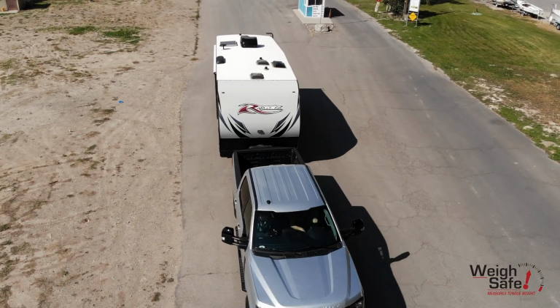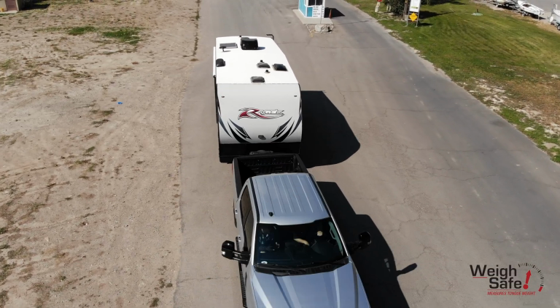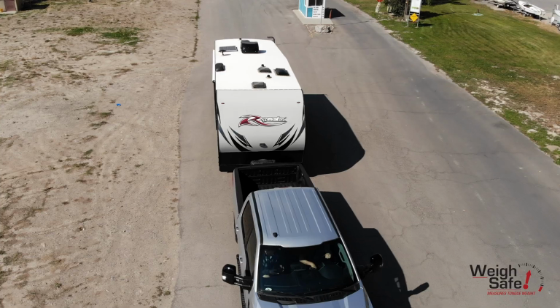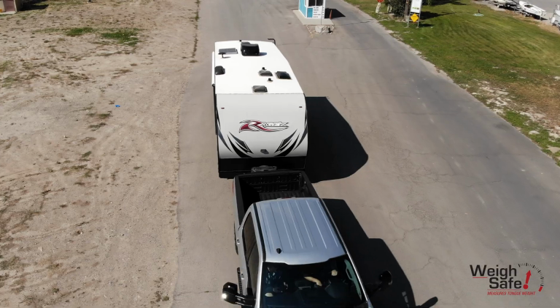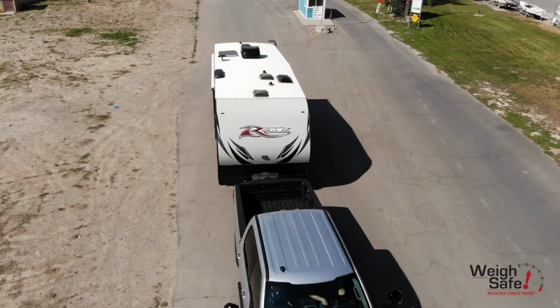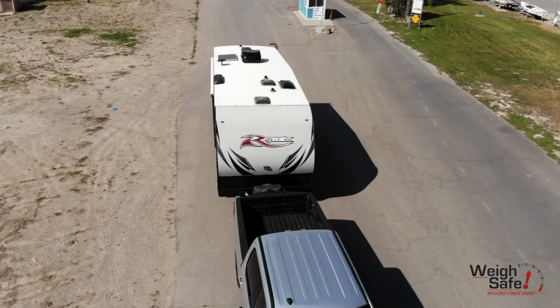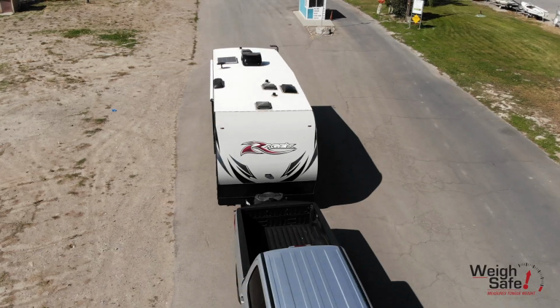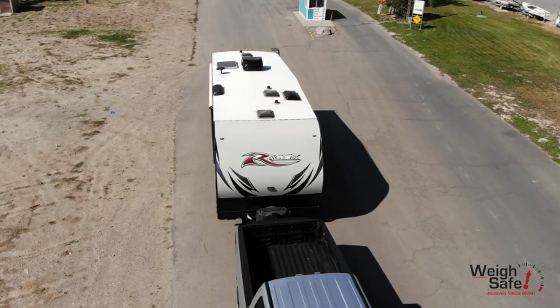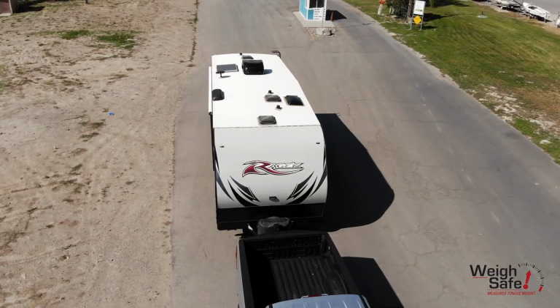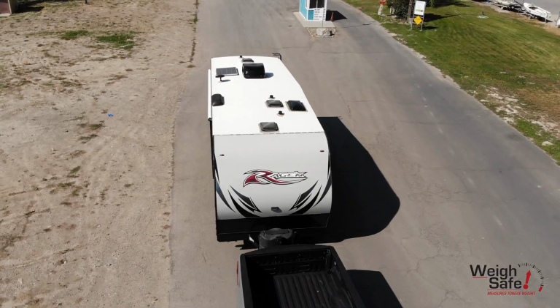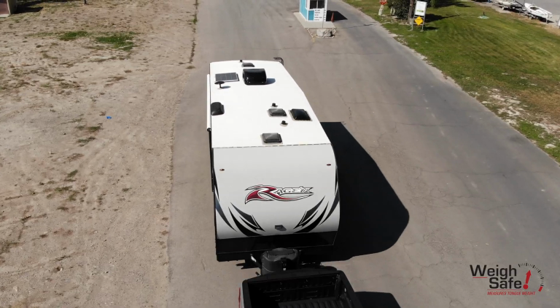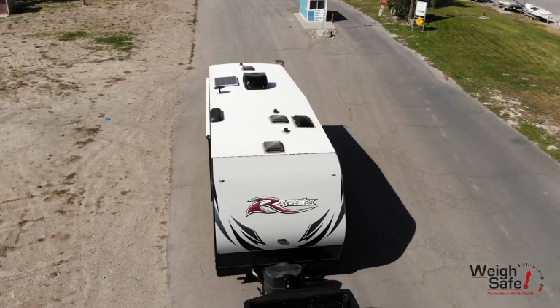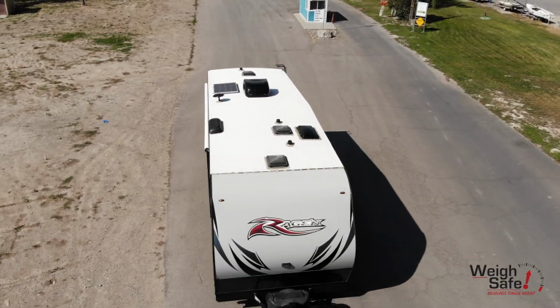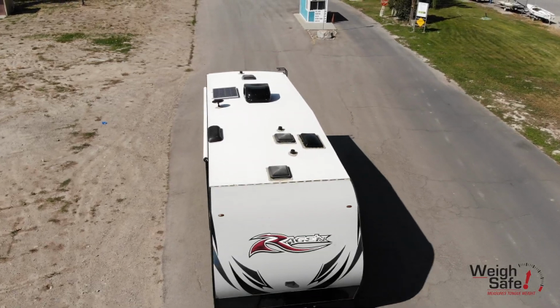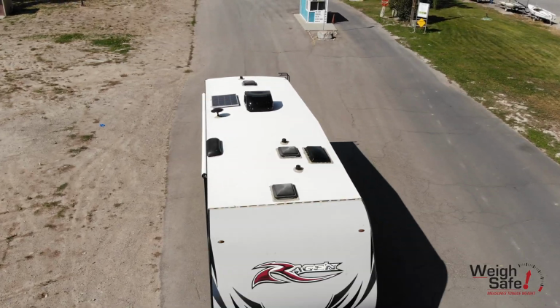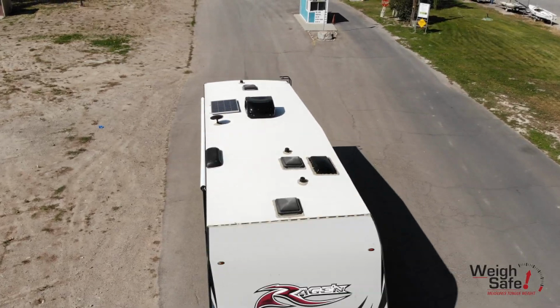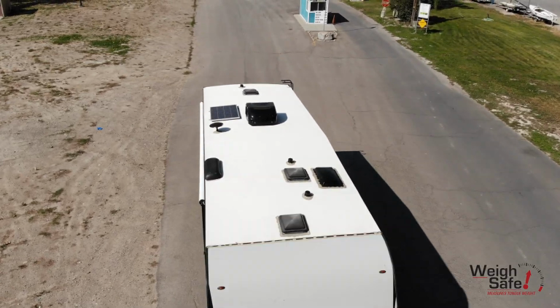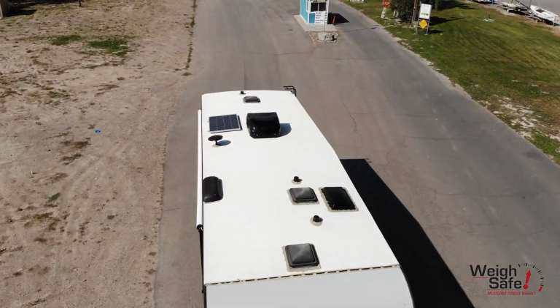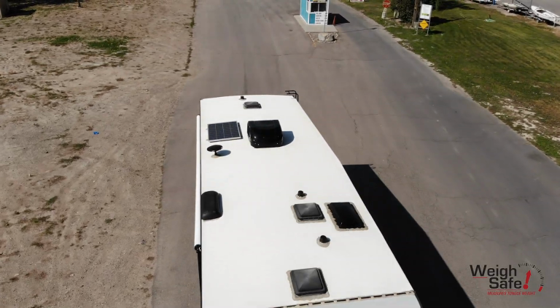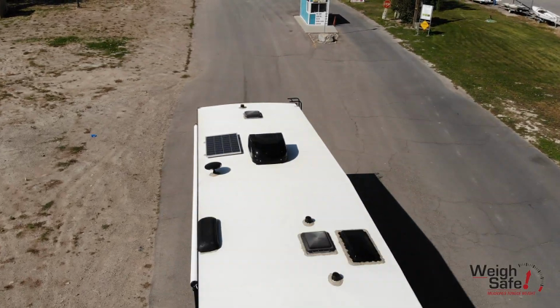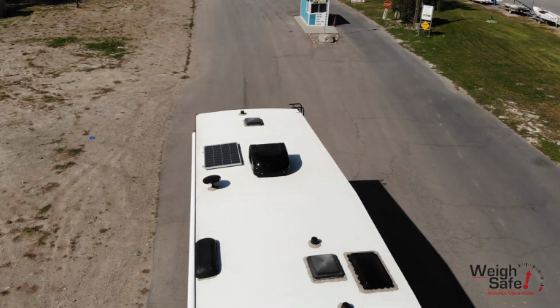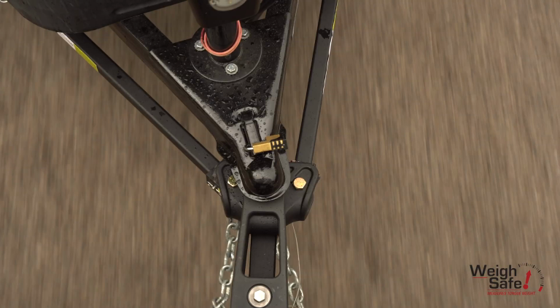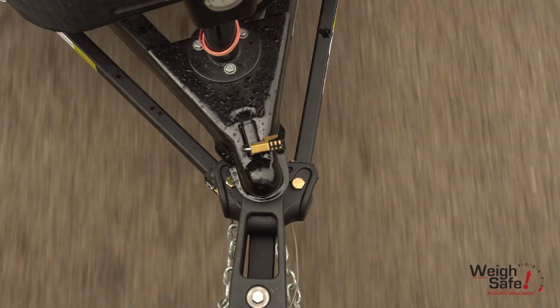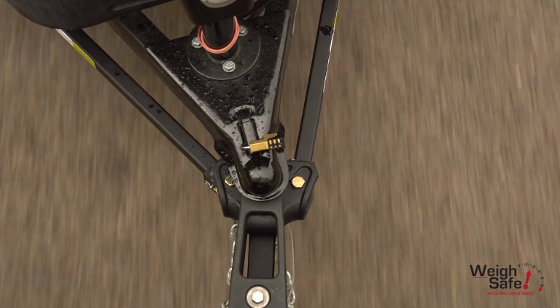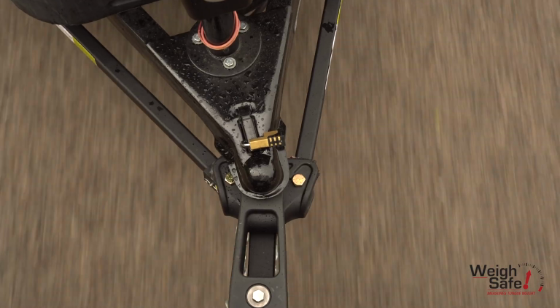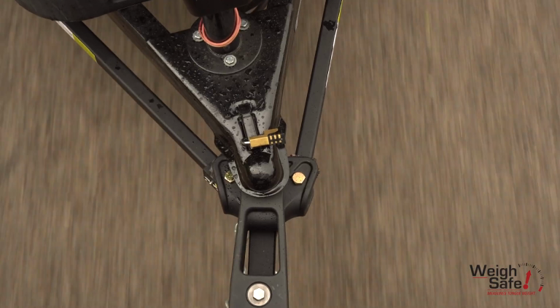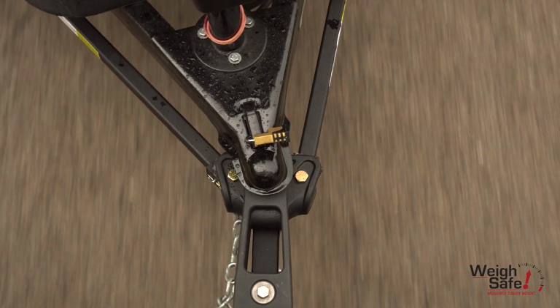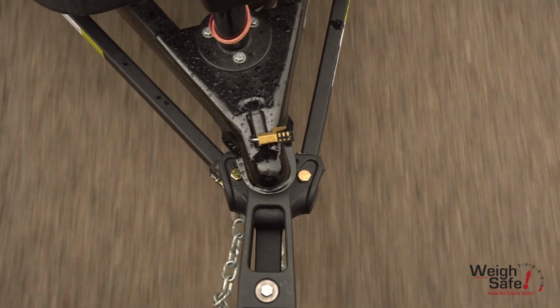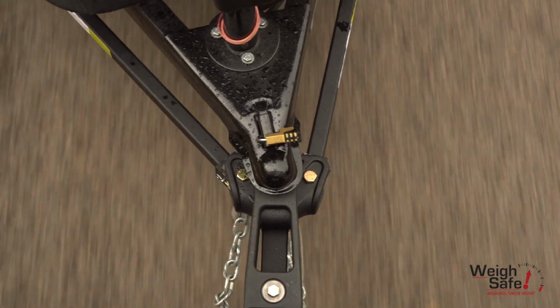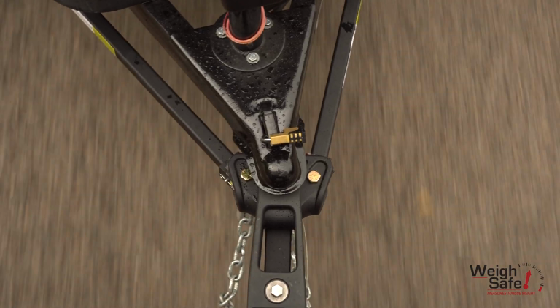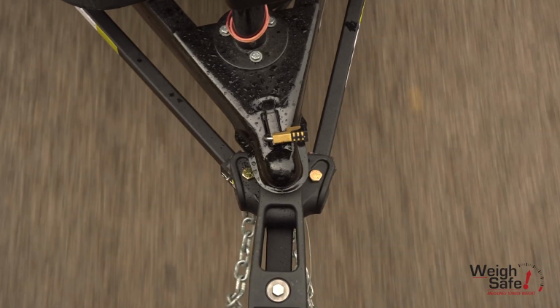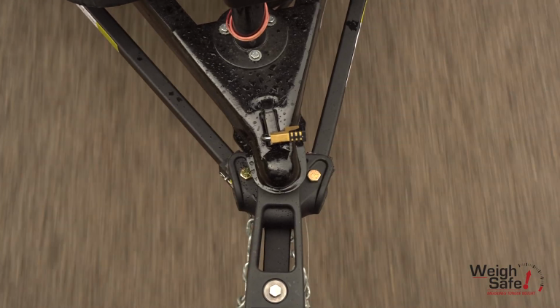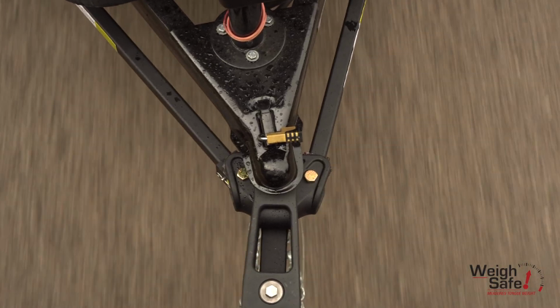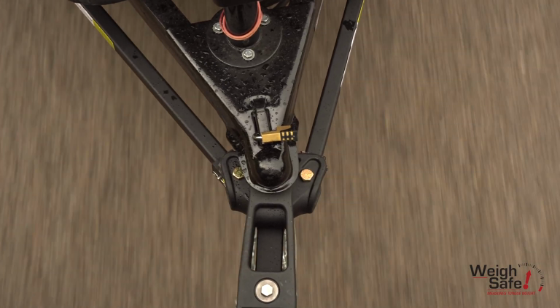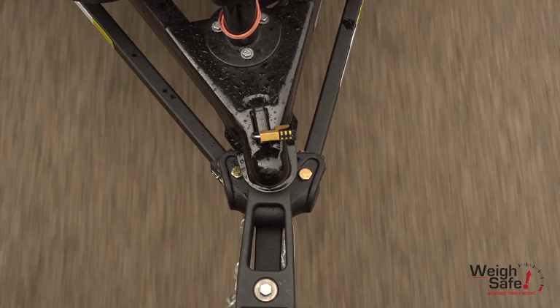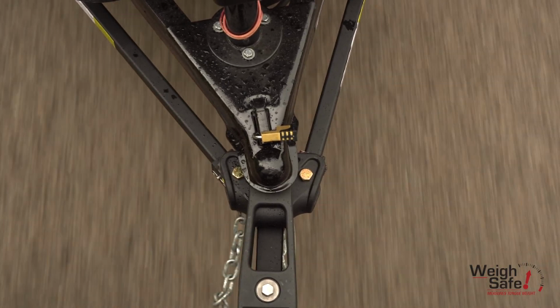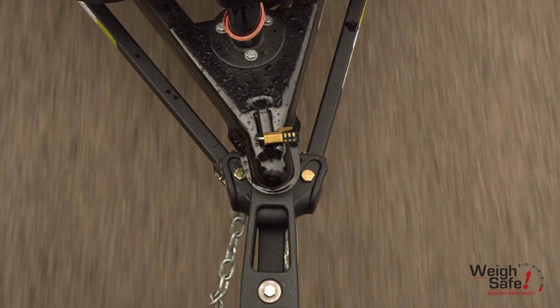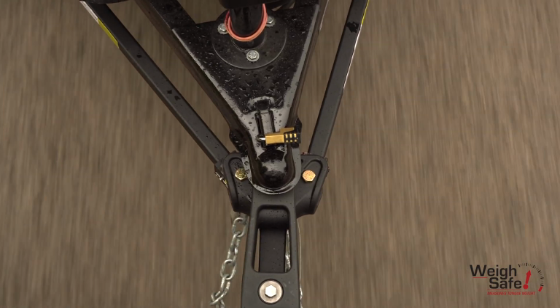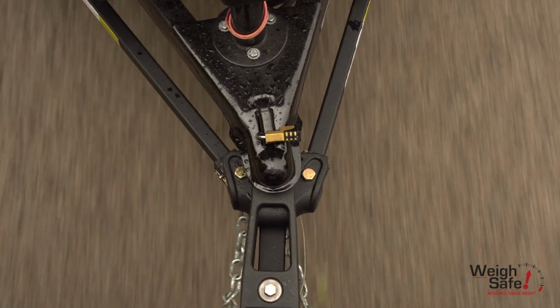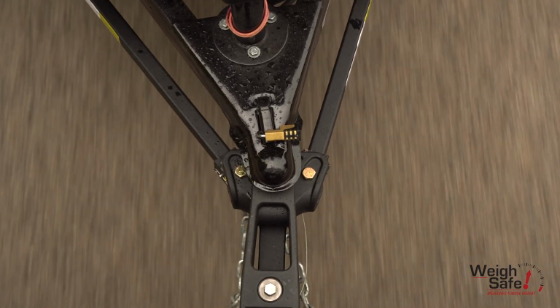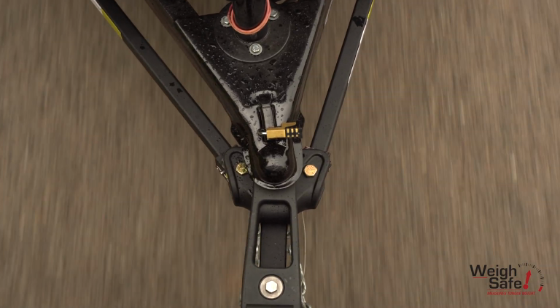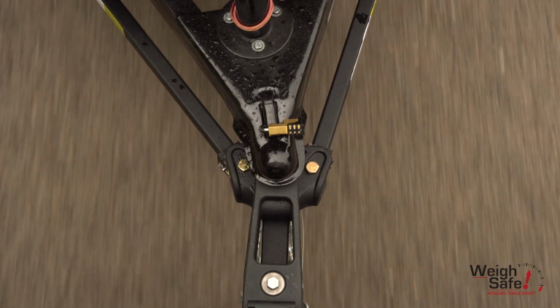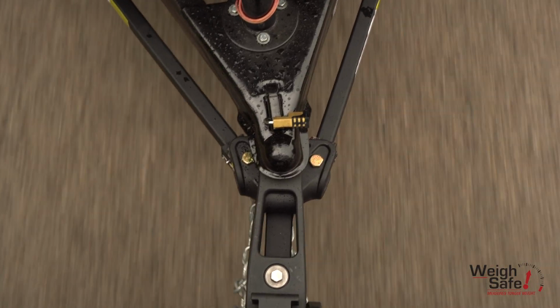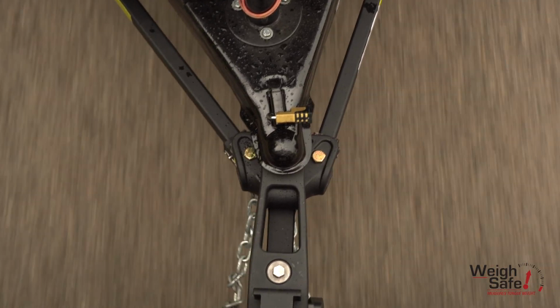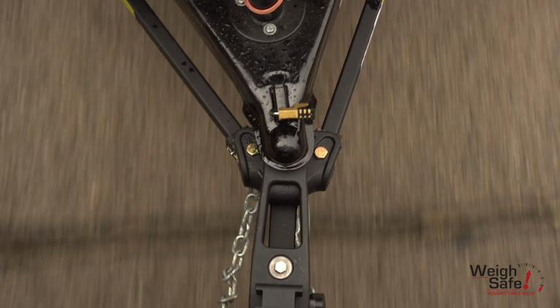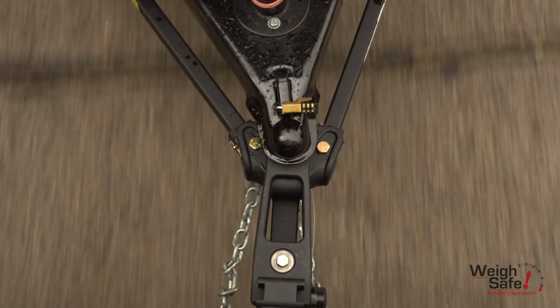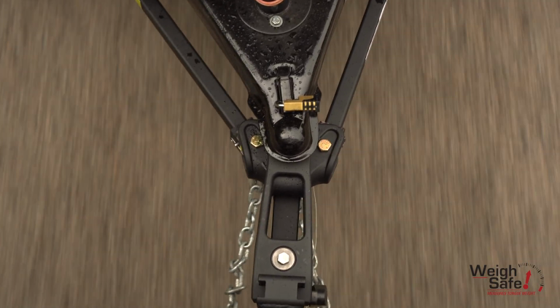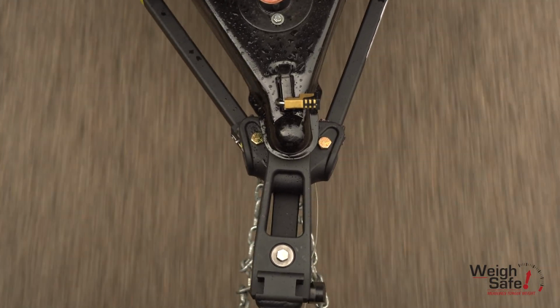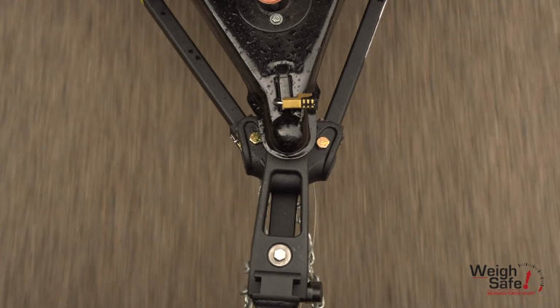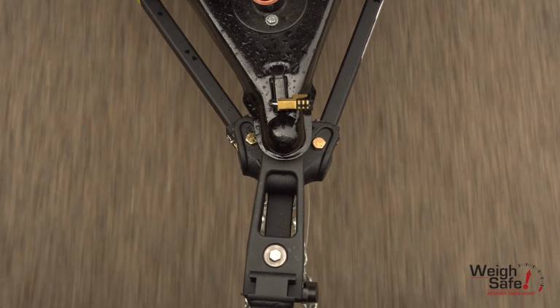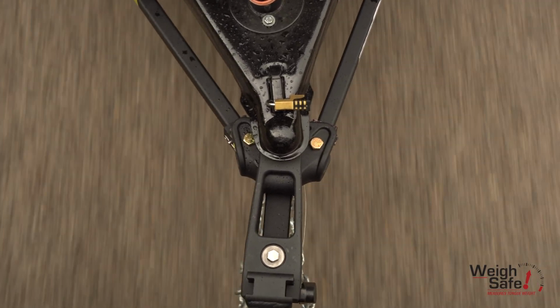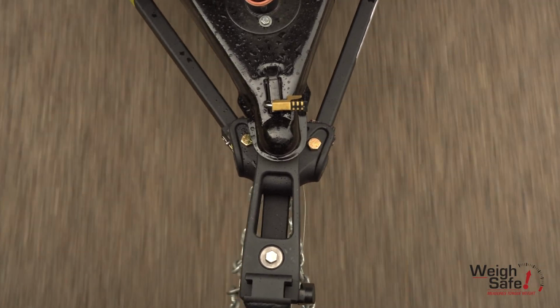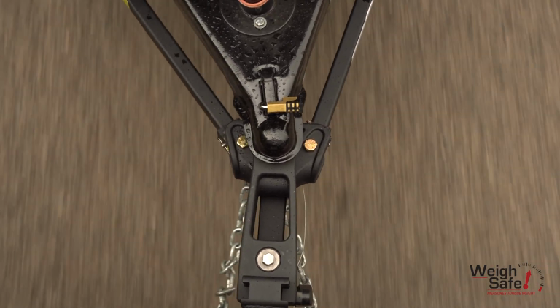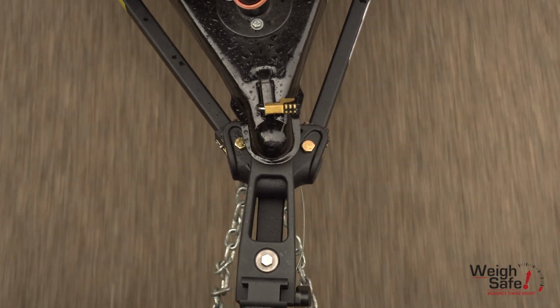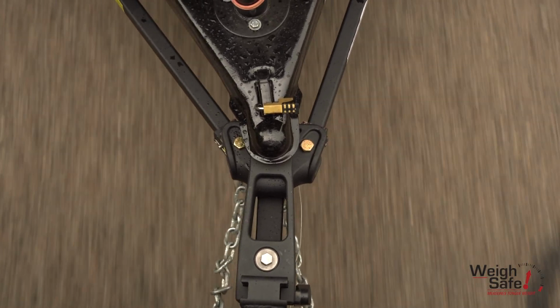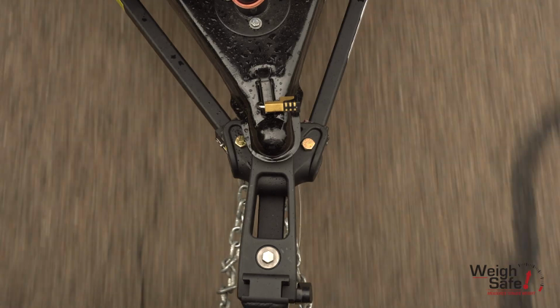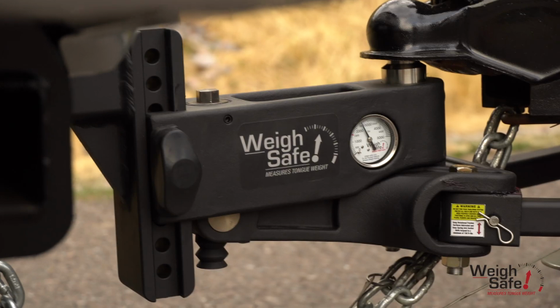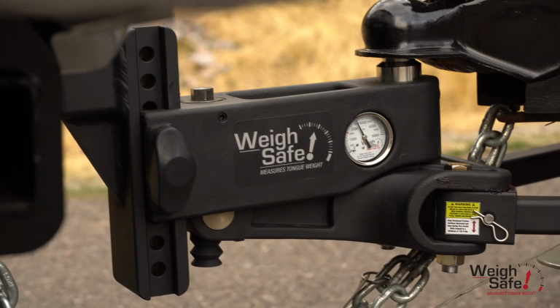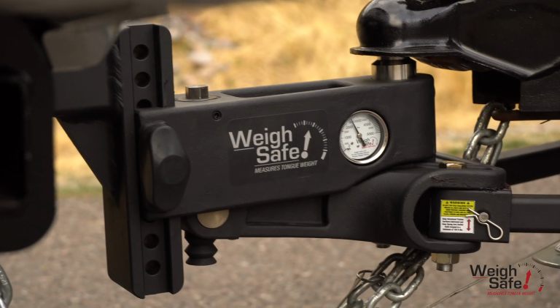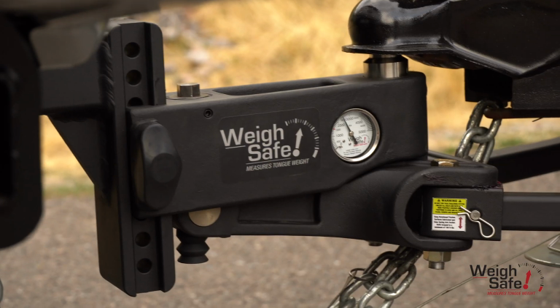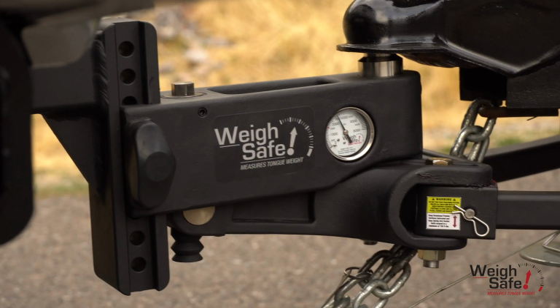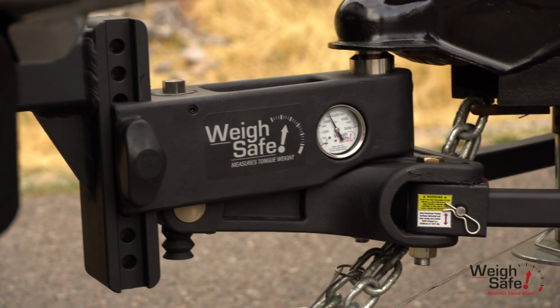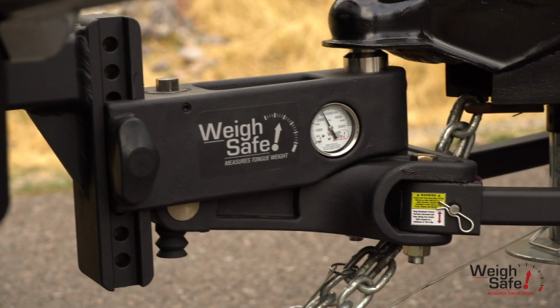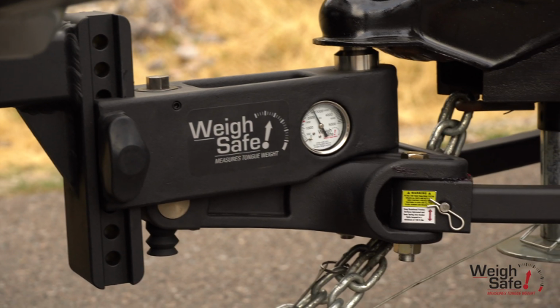With our continued efforts in revolutionizing the towing industry and offering our consumers a towing peace of mind, we now offer a truly complete weight distribution system called TrueTow.